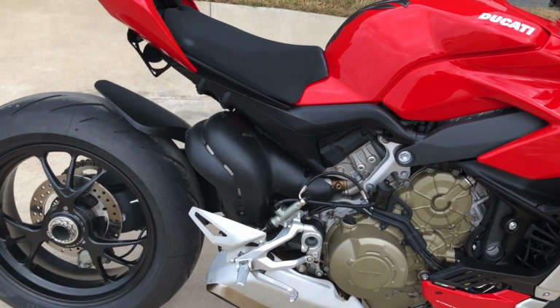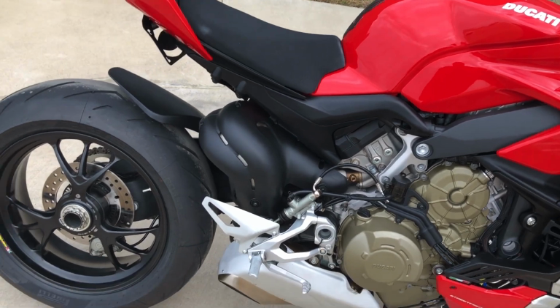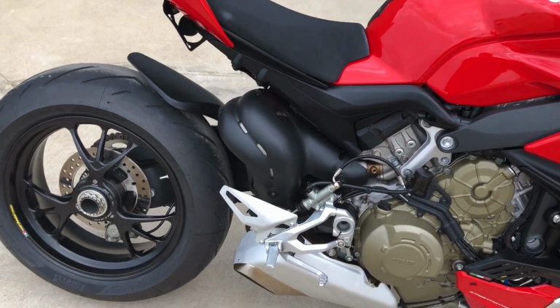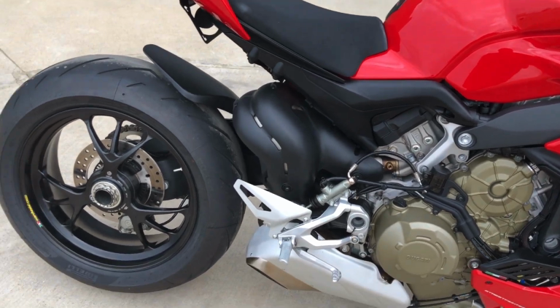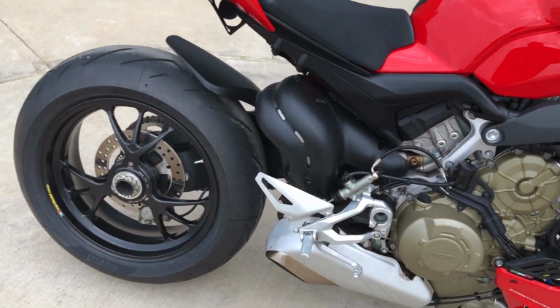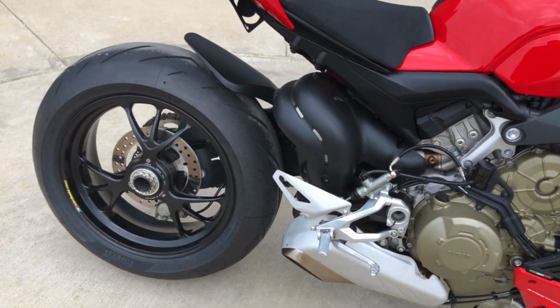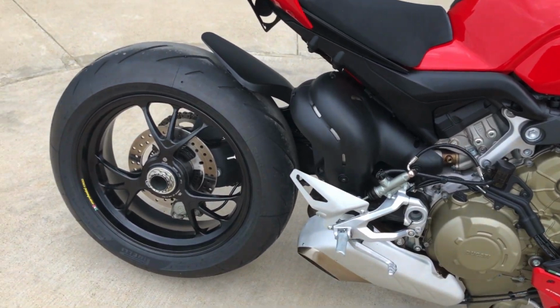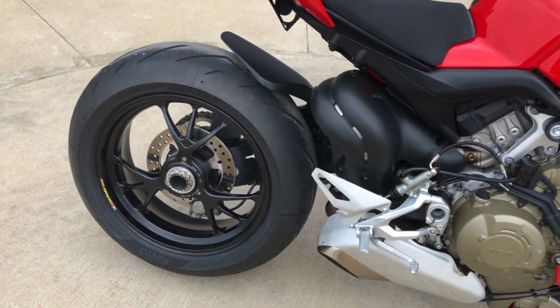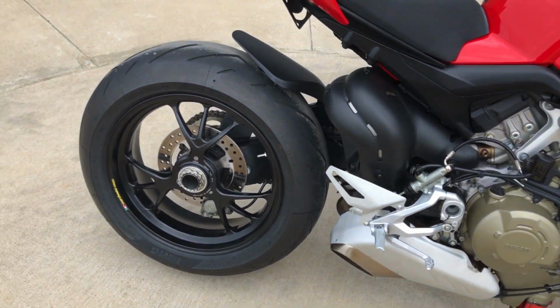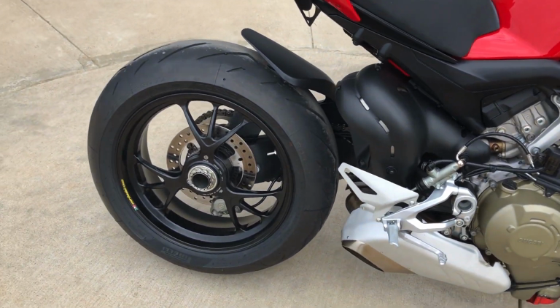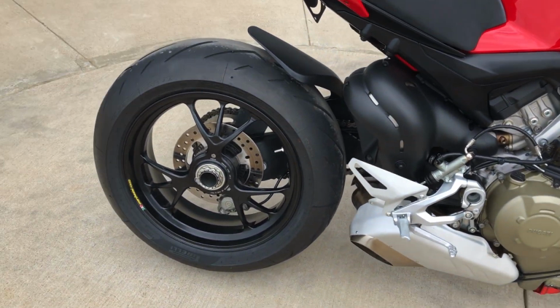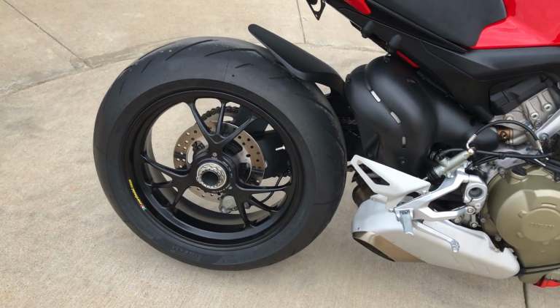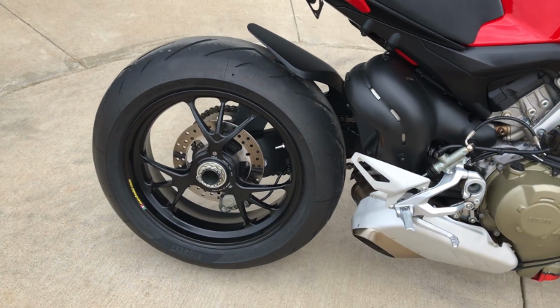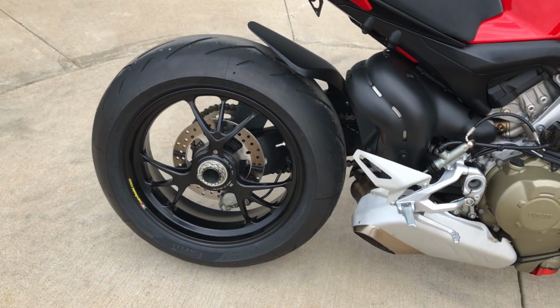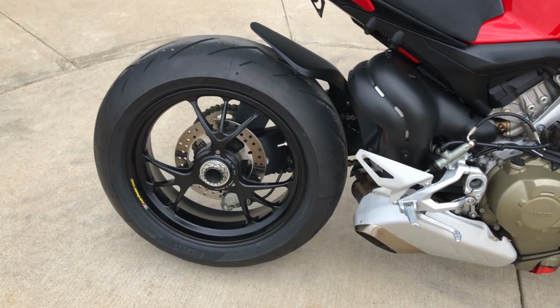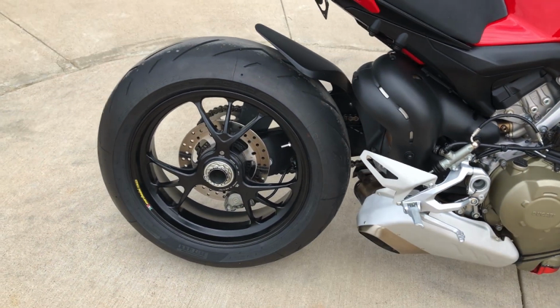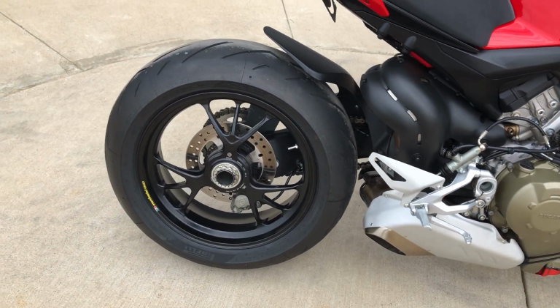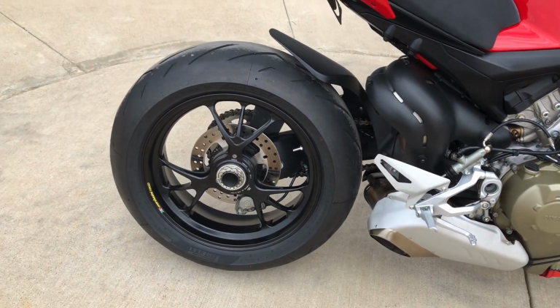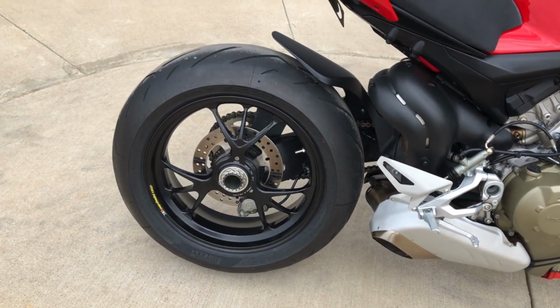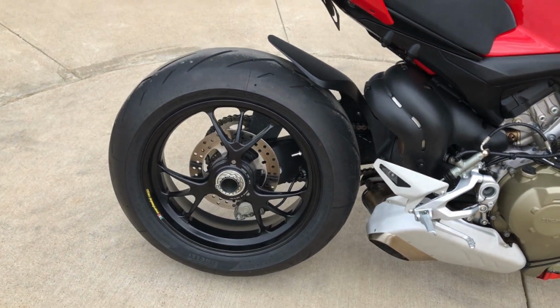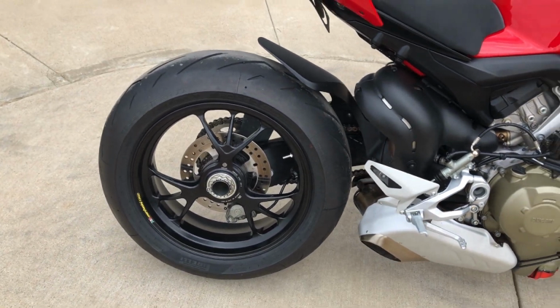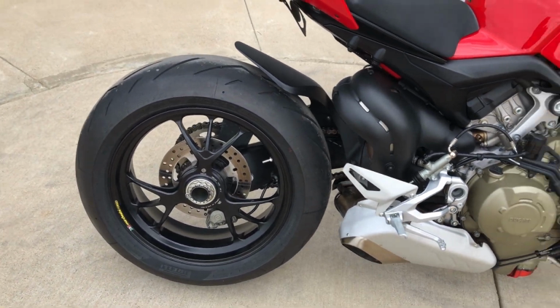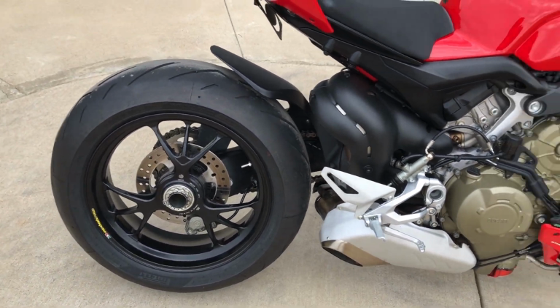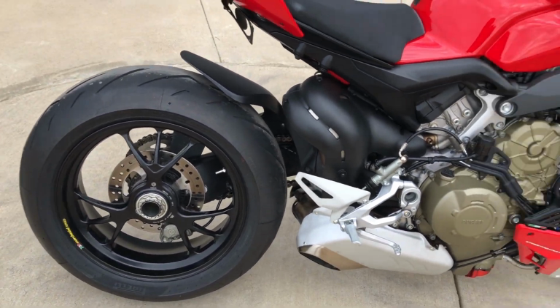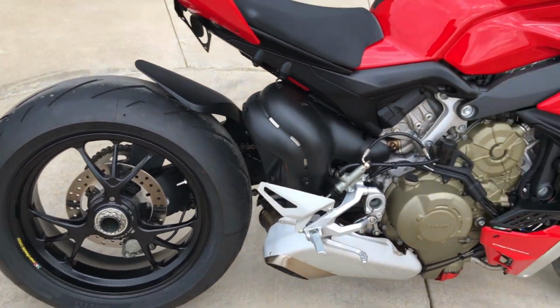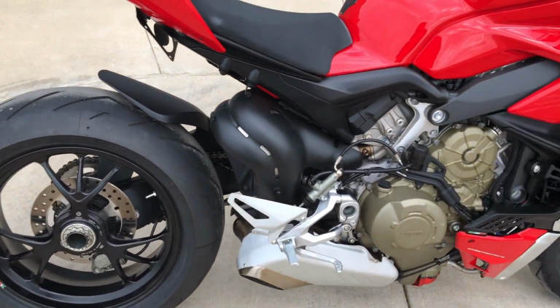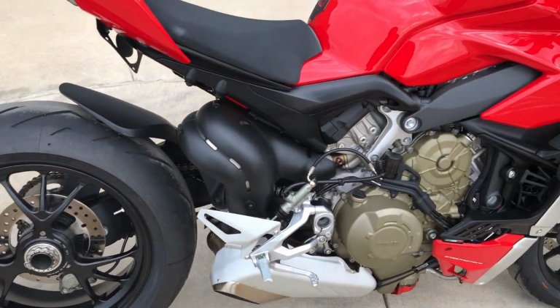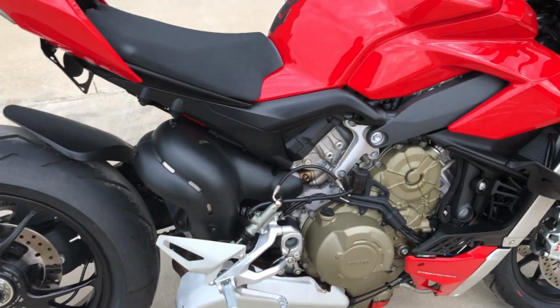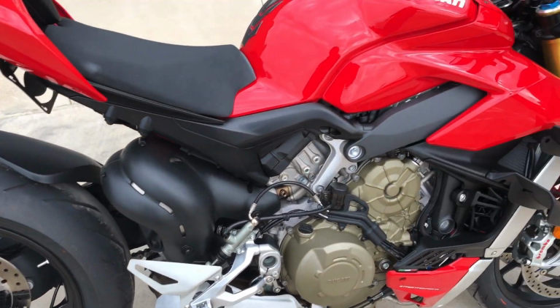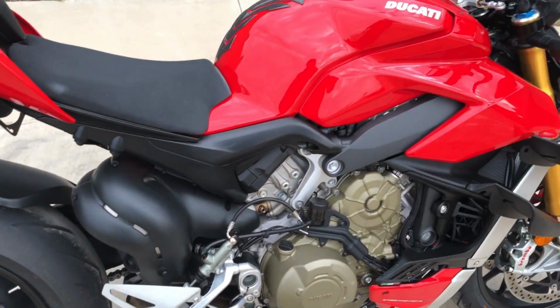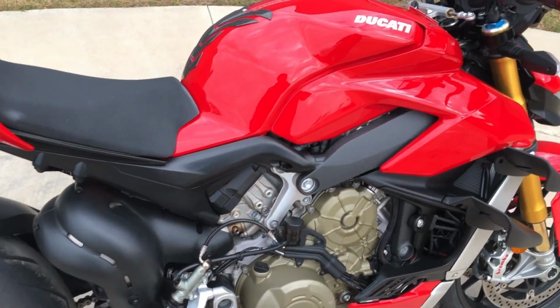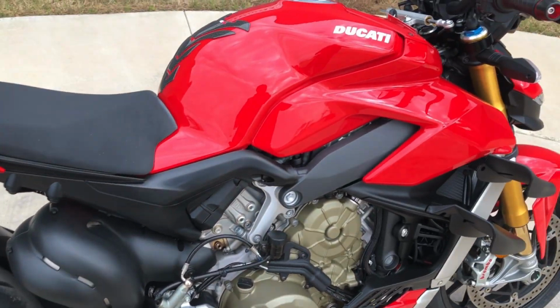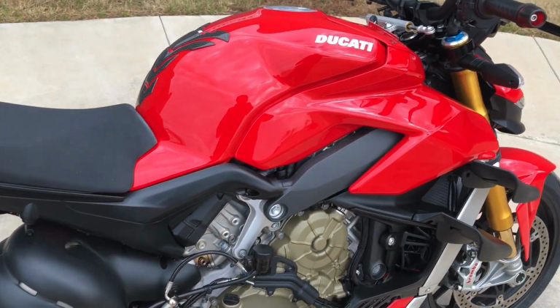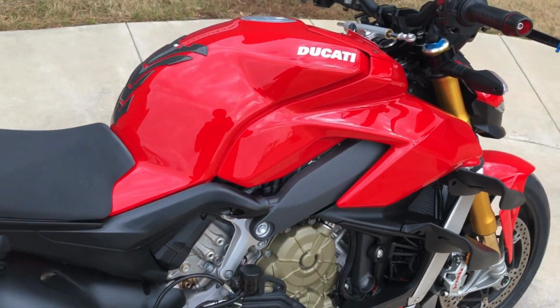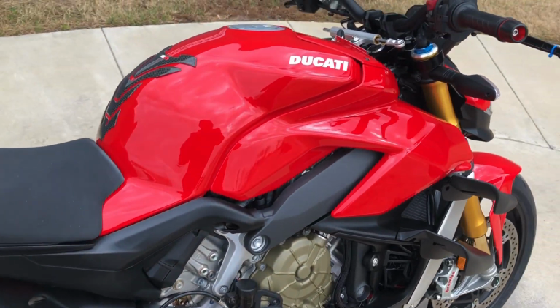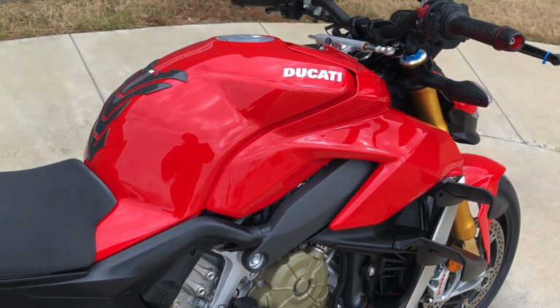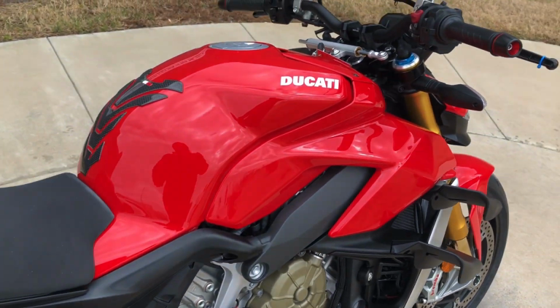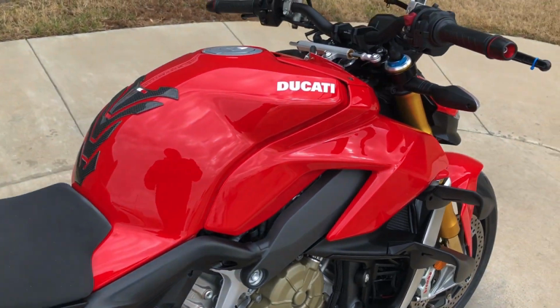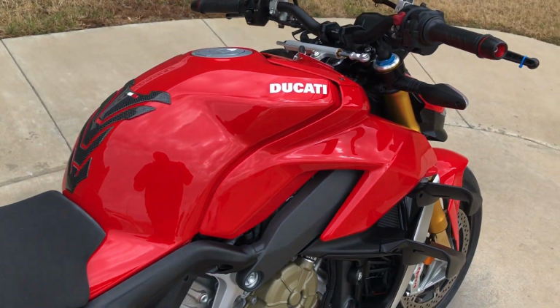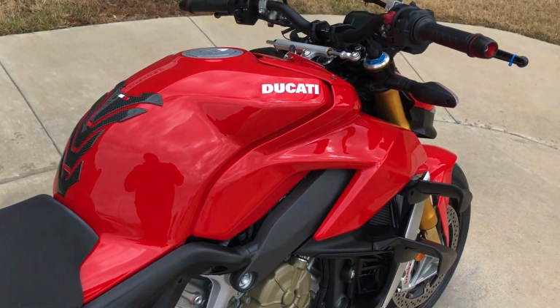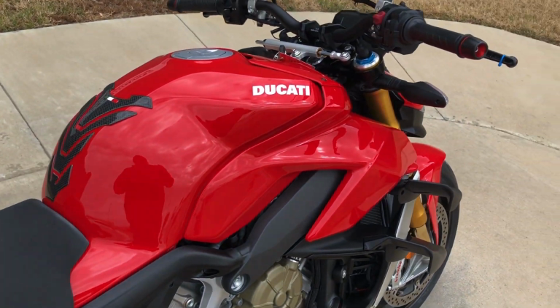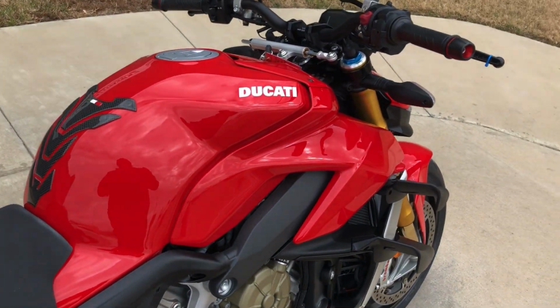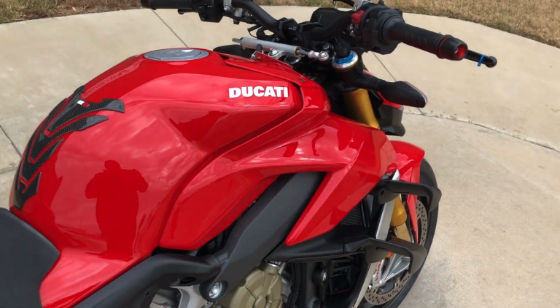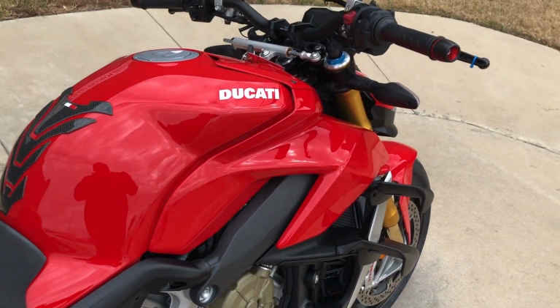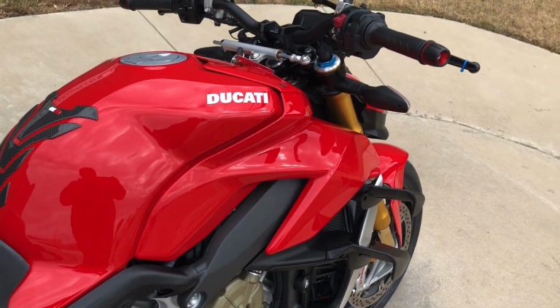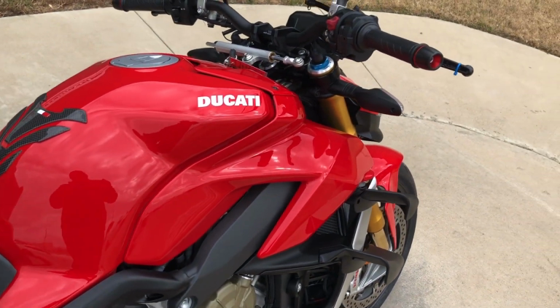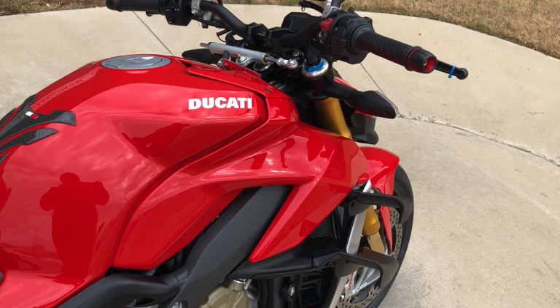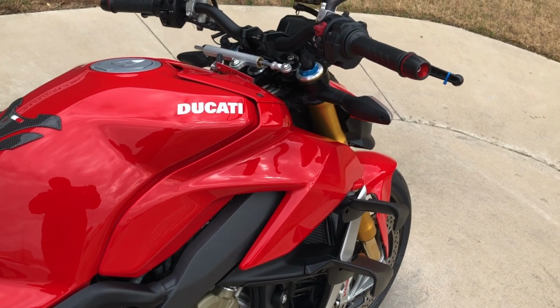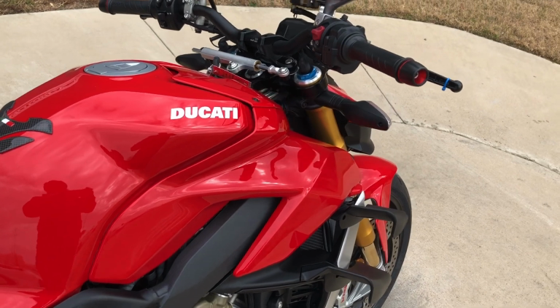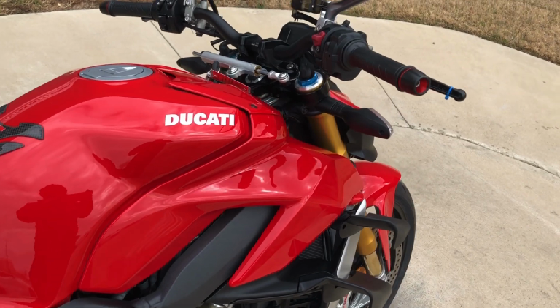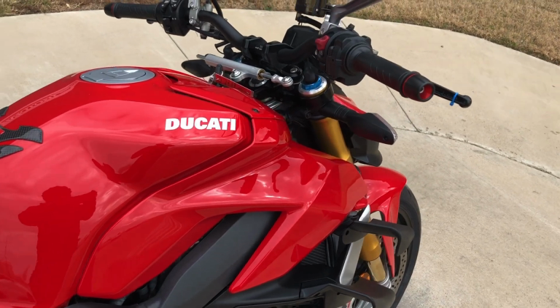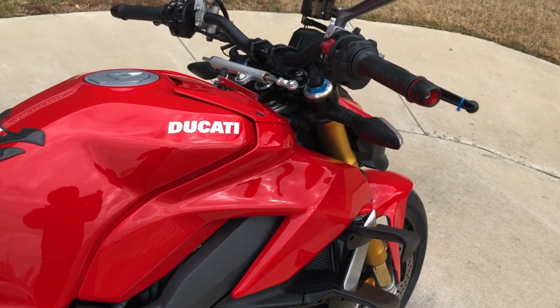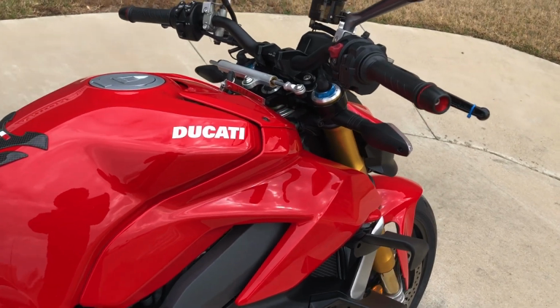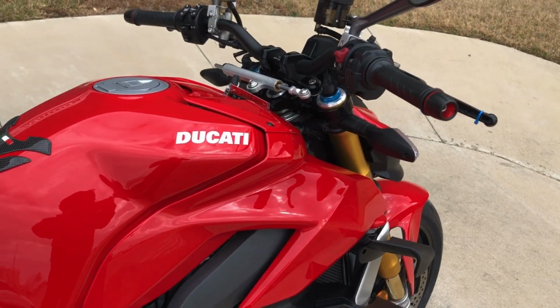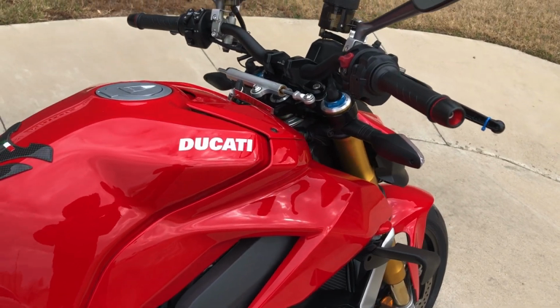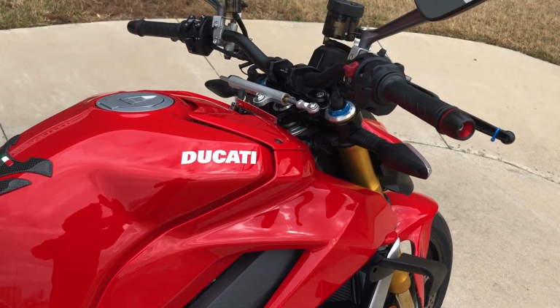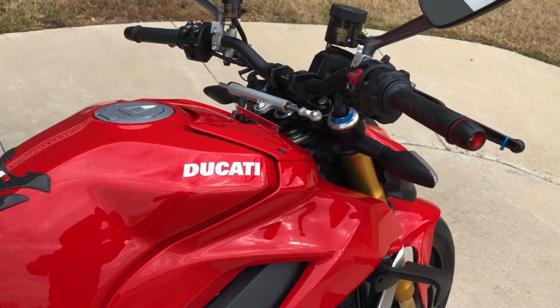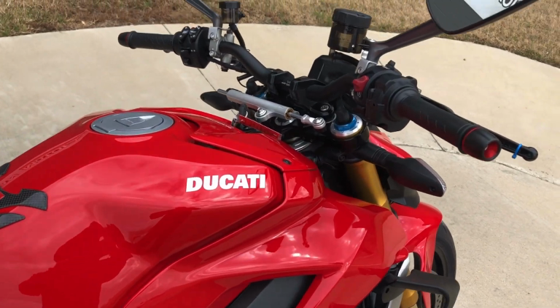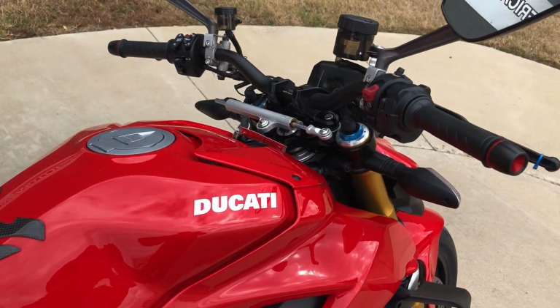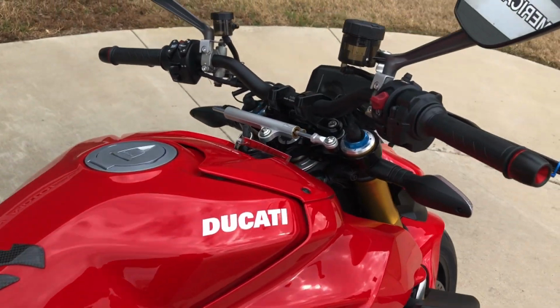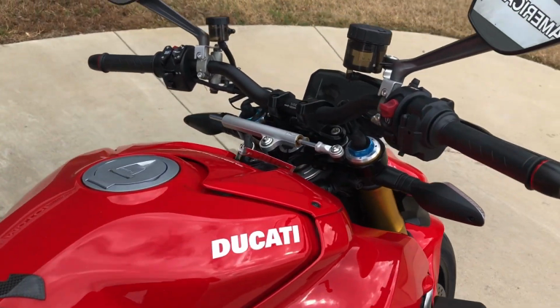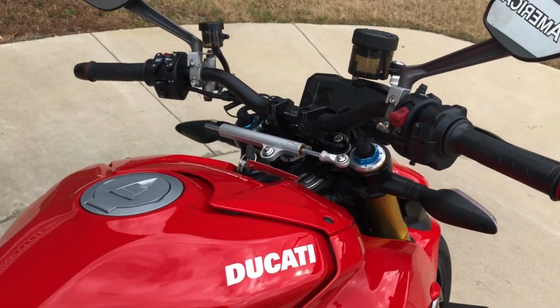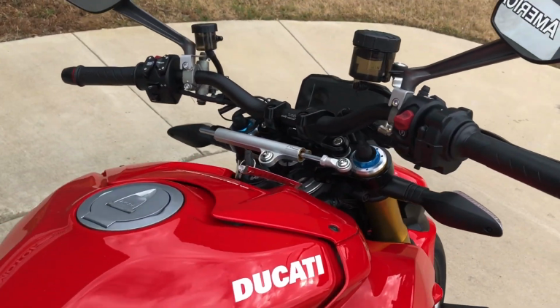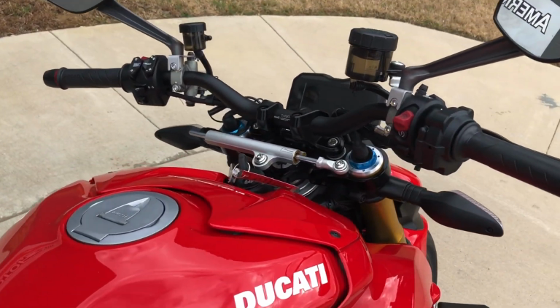Got the single-sided swingarm, chain driven. It's got the Ohlins forks as well as the rear suspension.